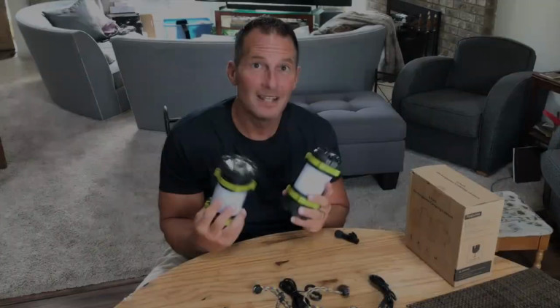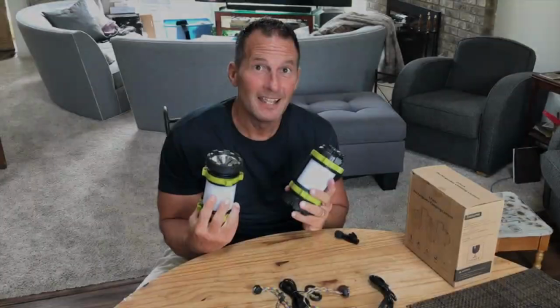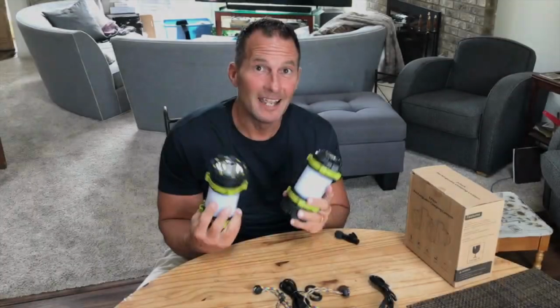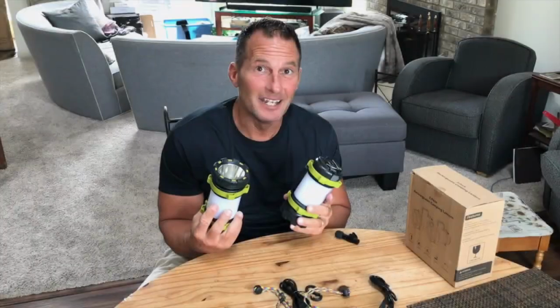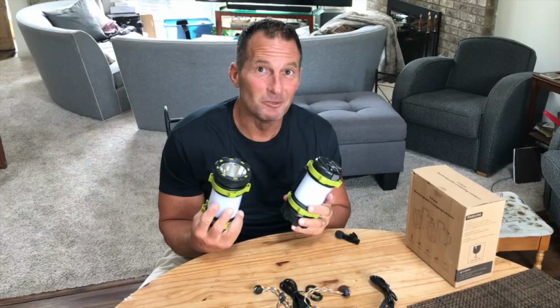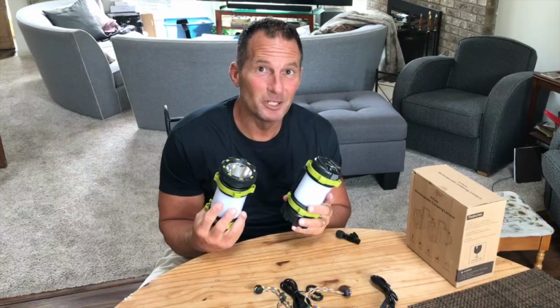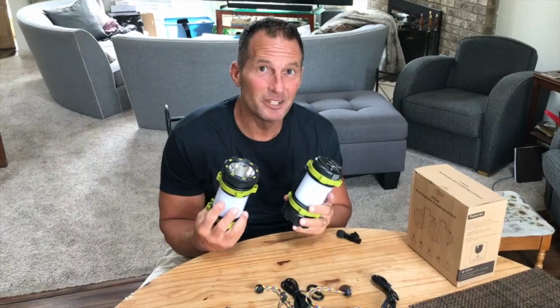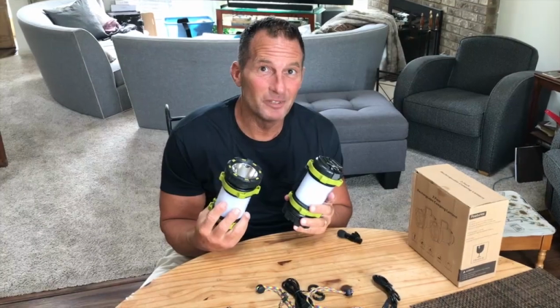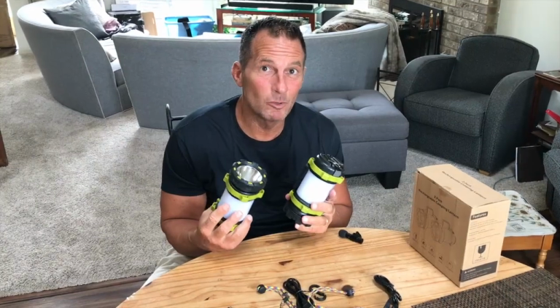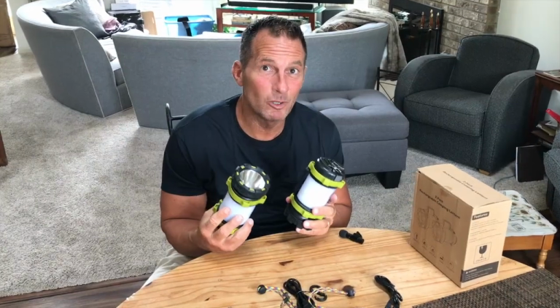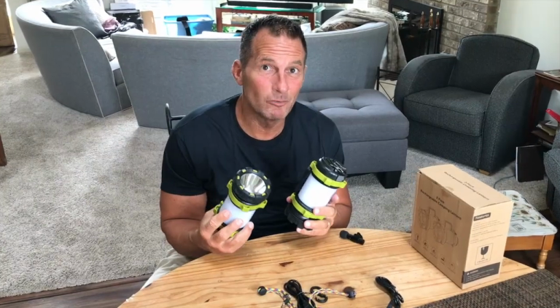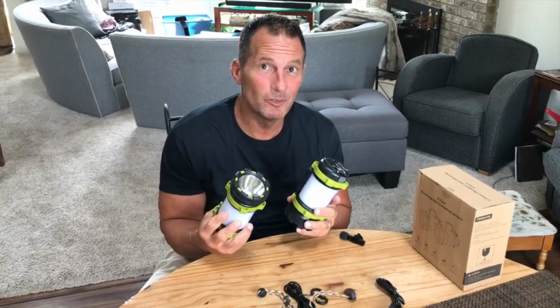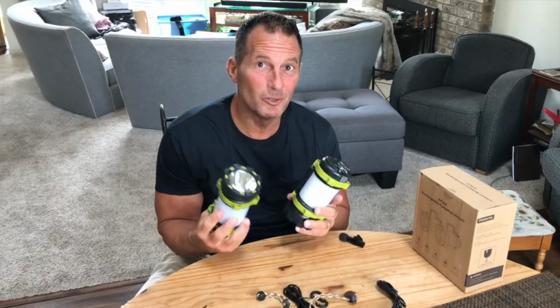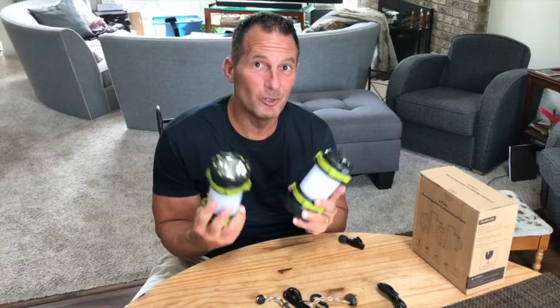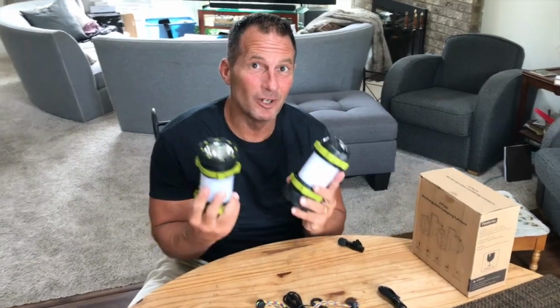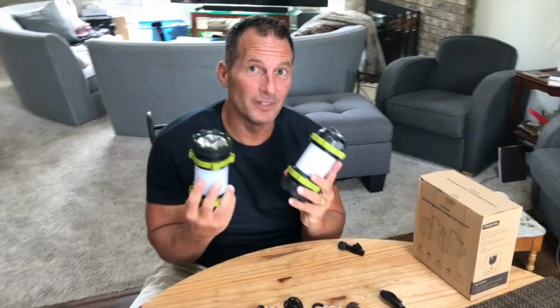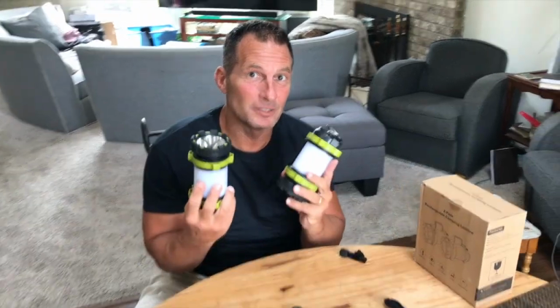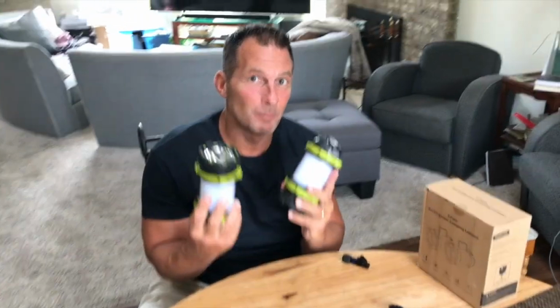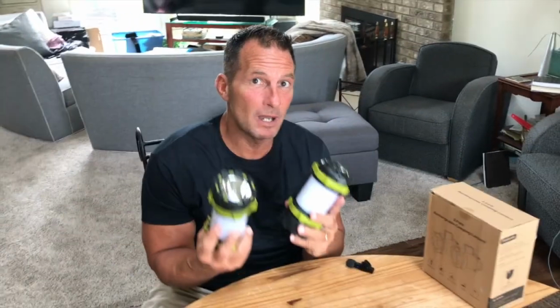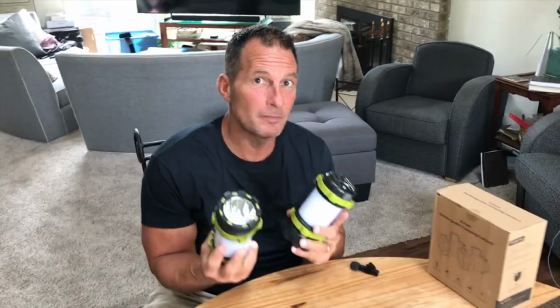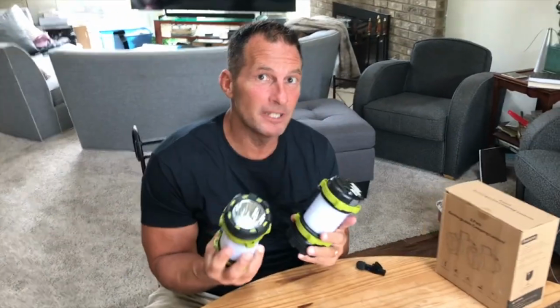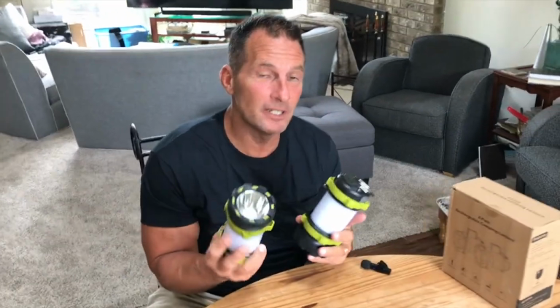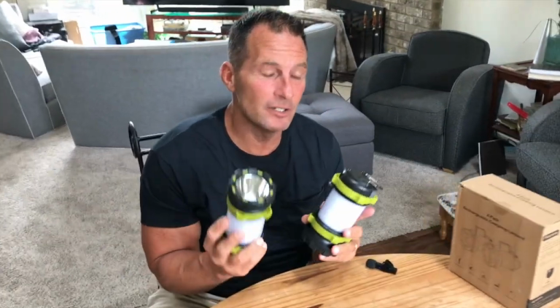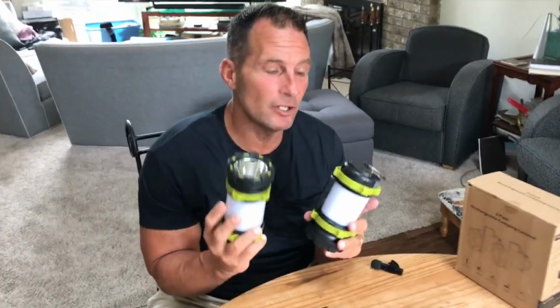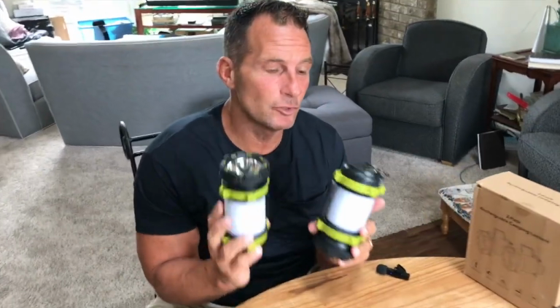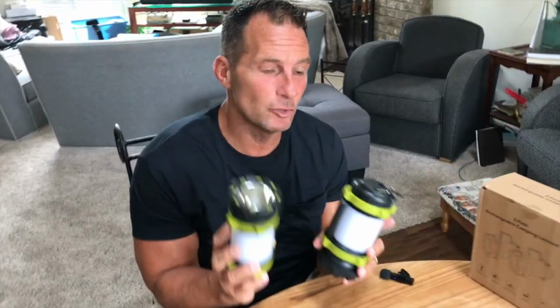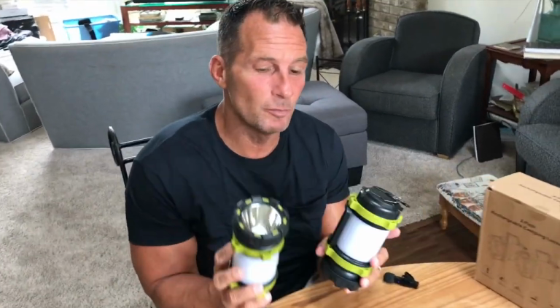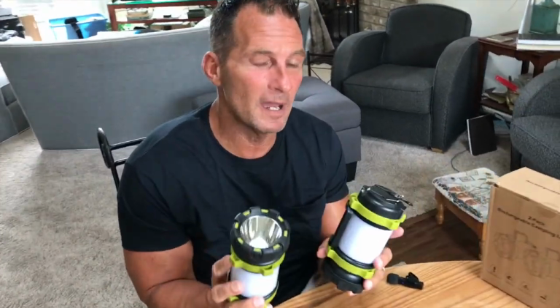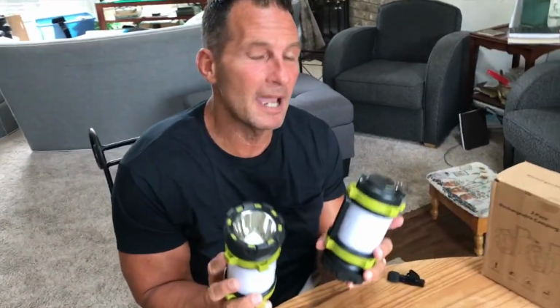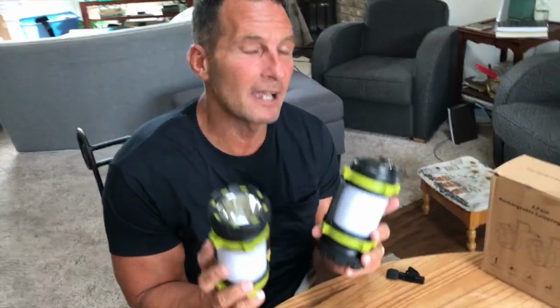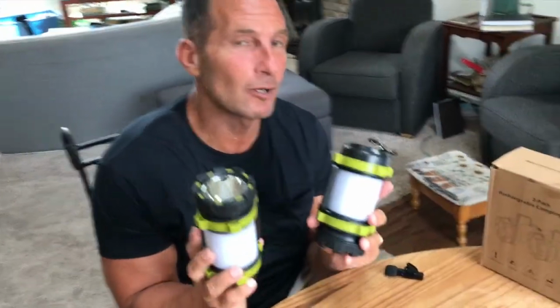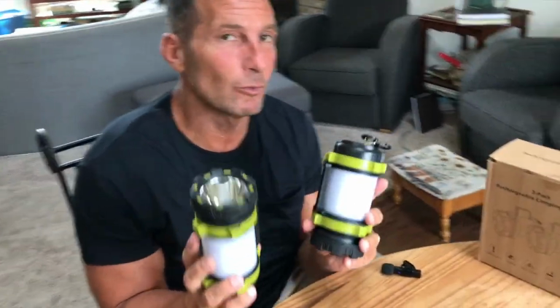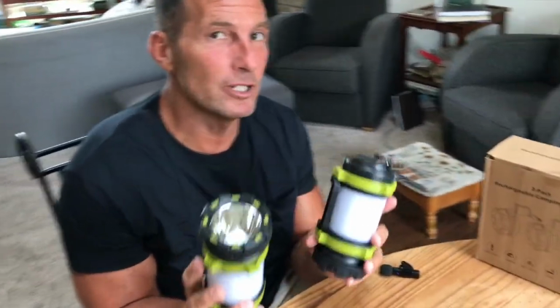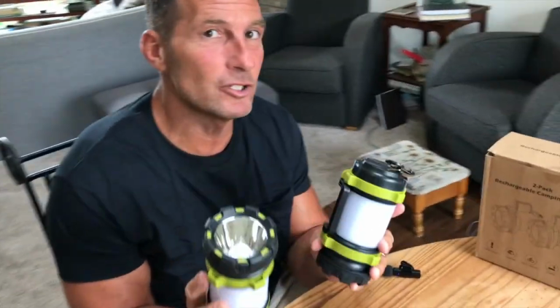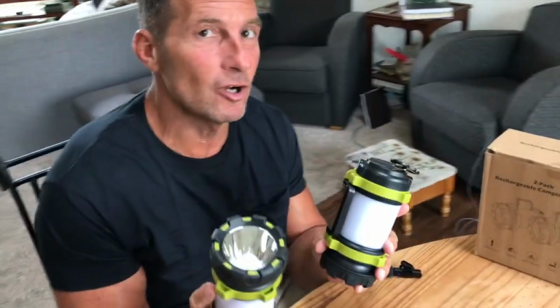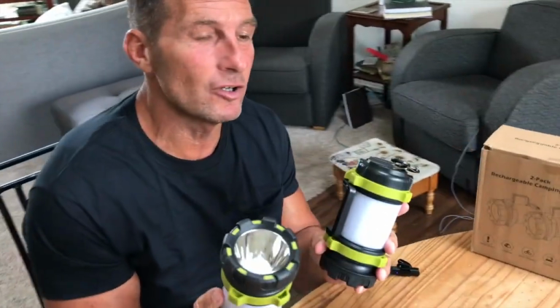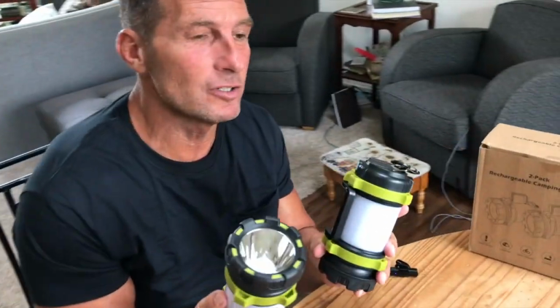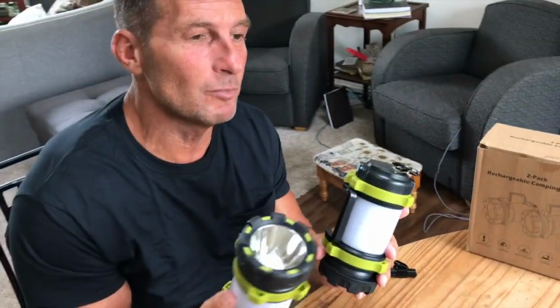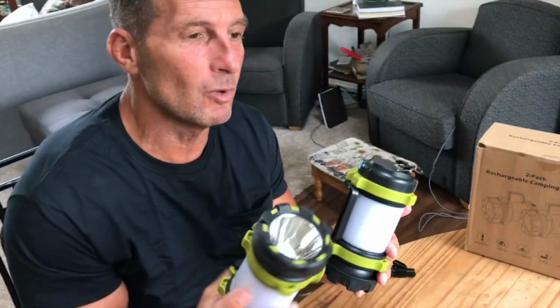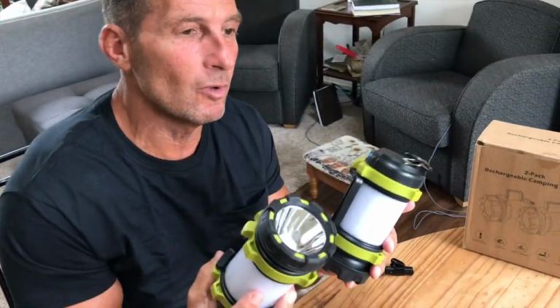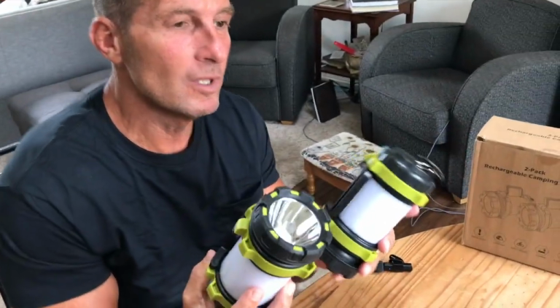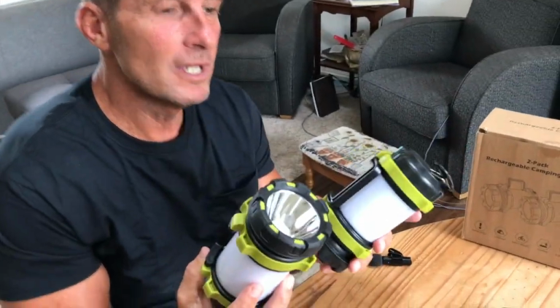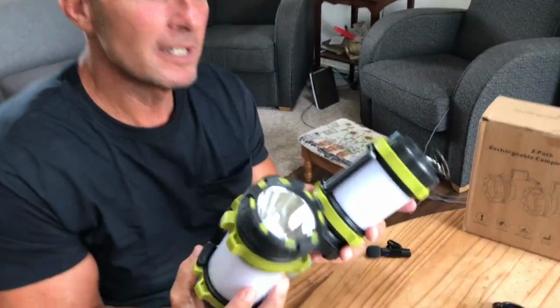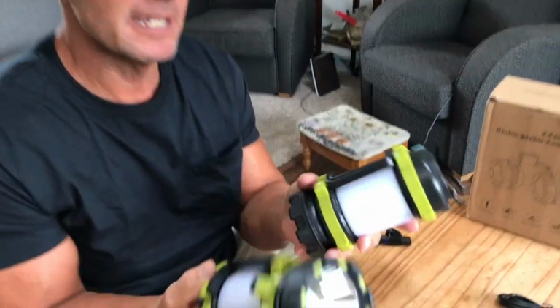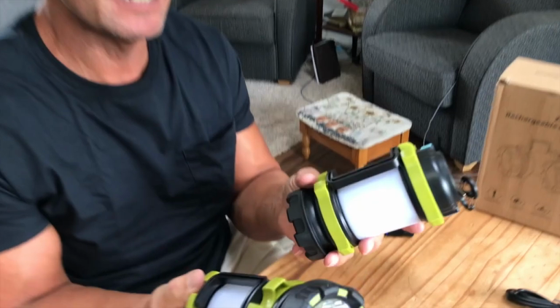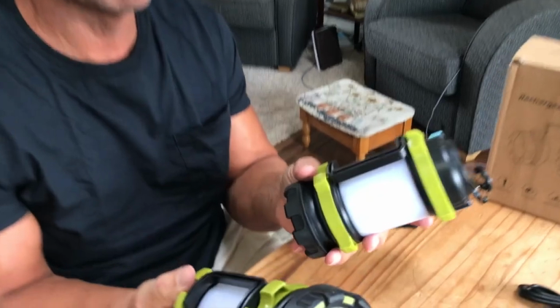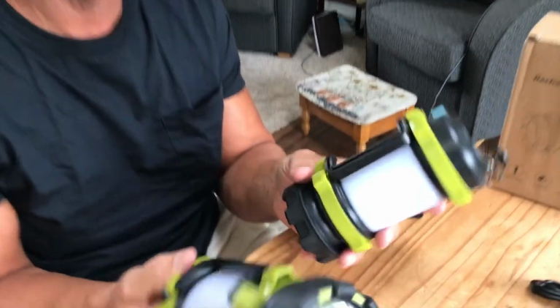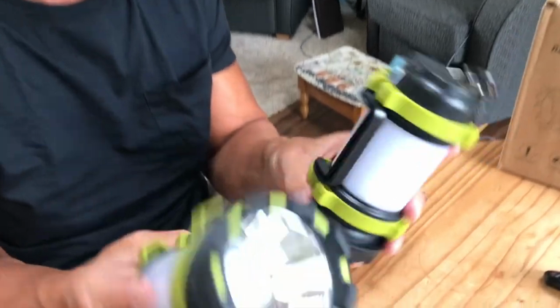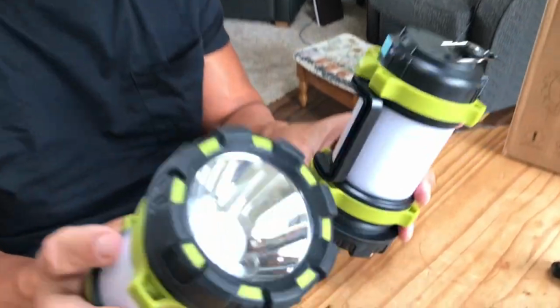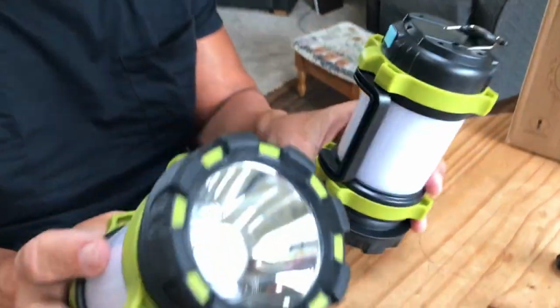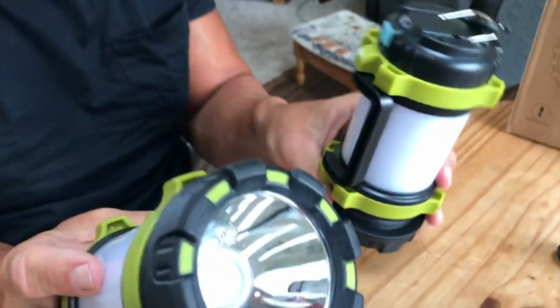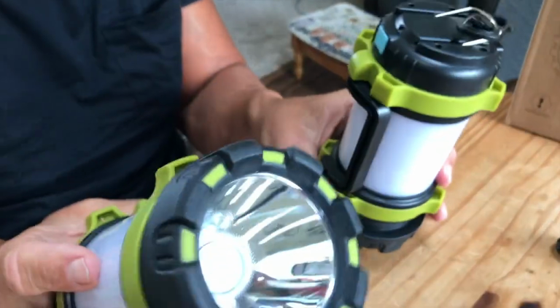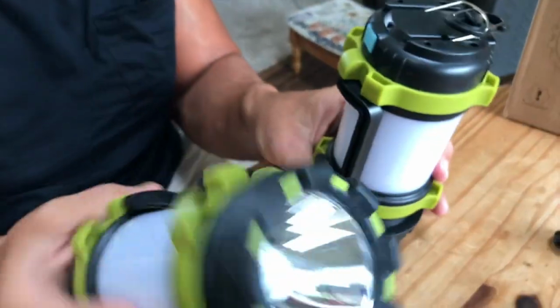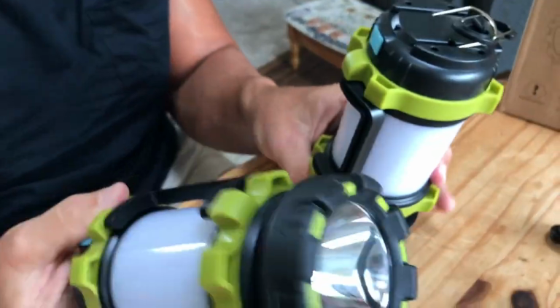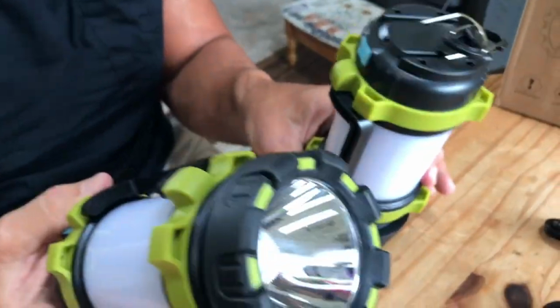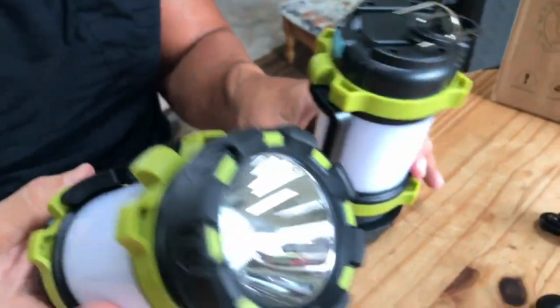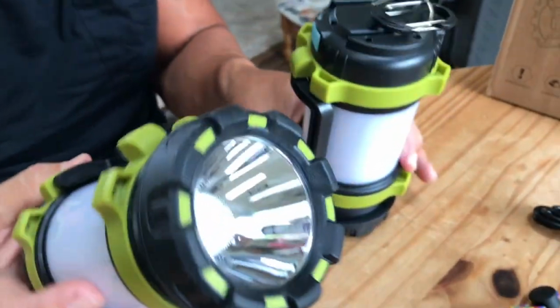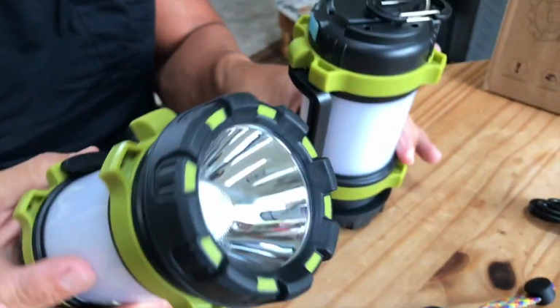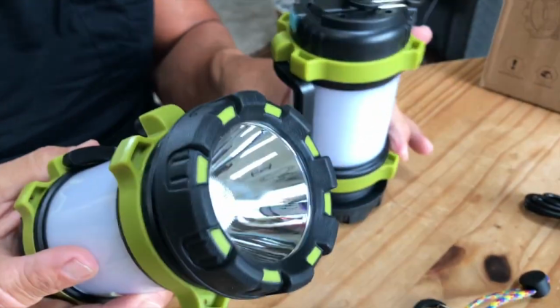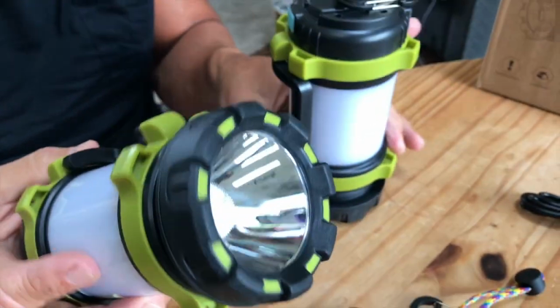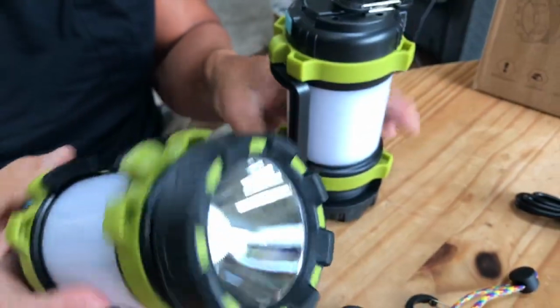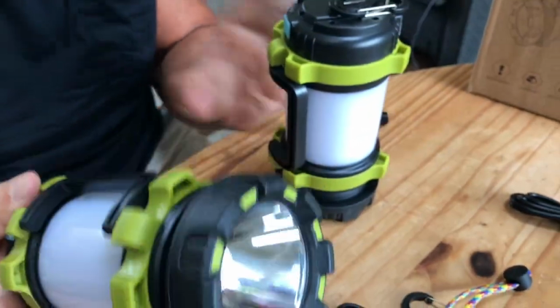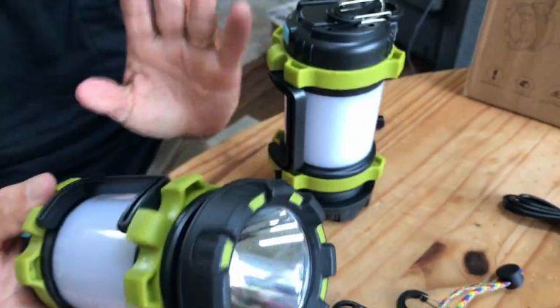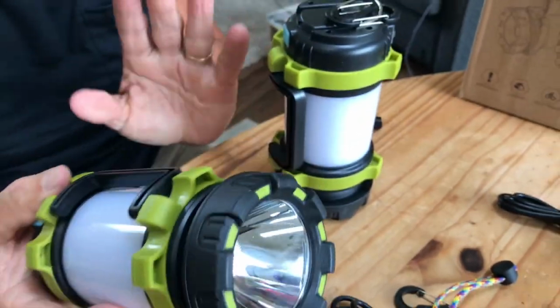I want to give you a quick review on this Bobkid 2-Pack Rechargeable Camping Lanterns. These things are fantastic.